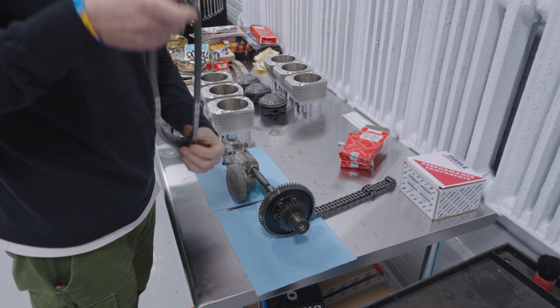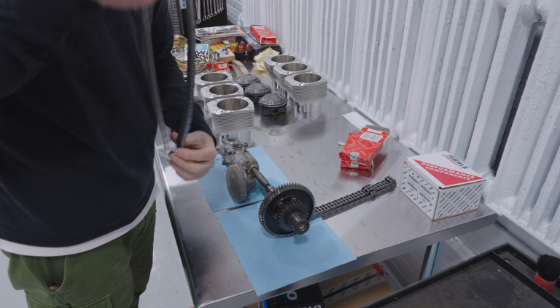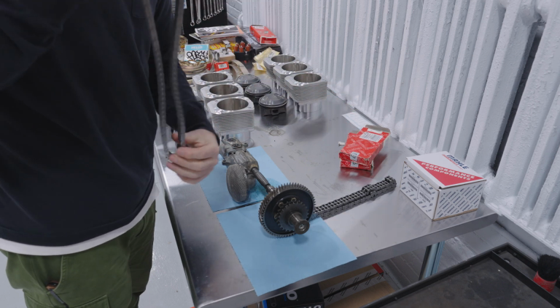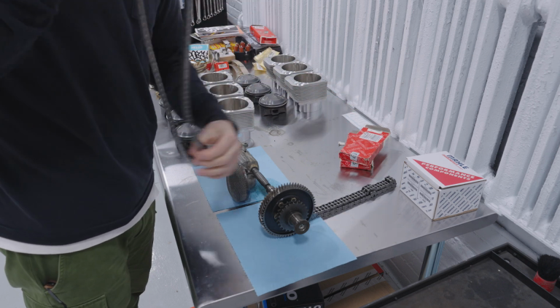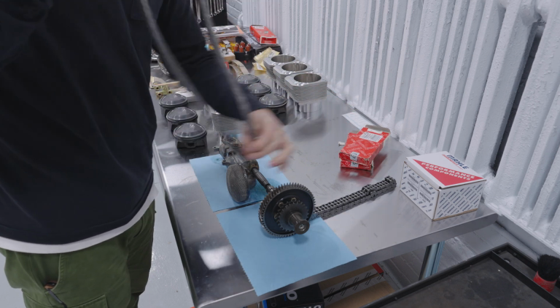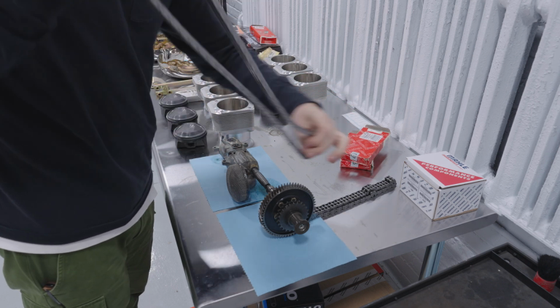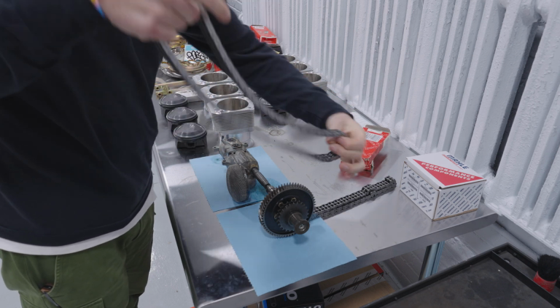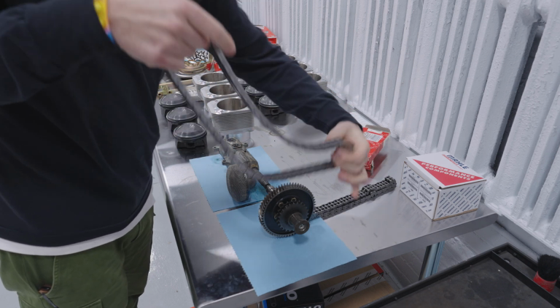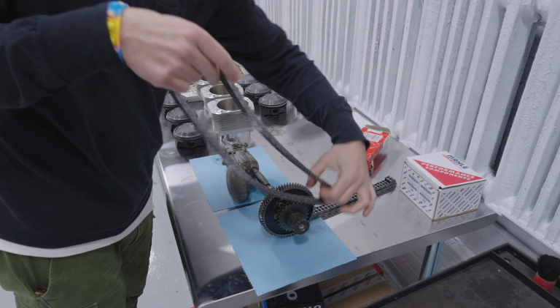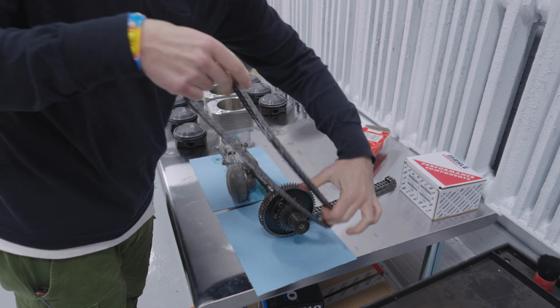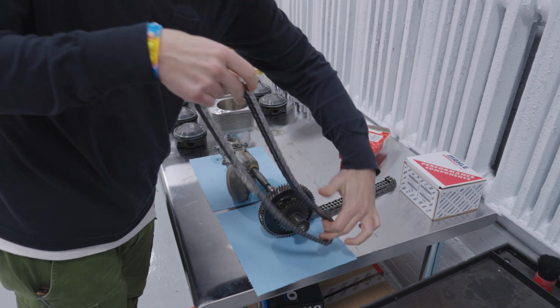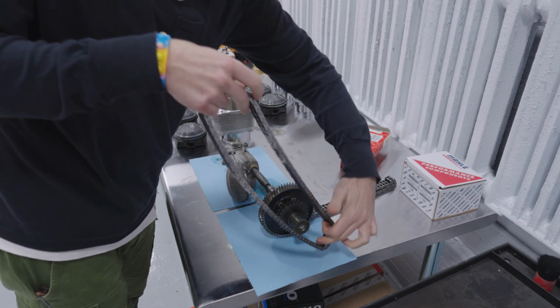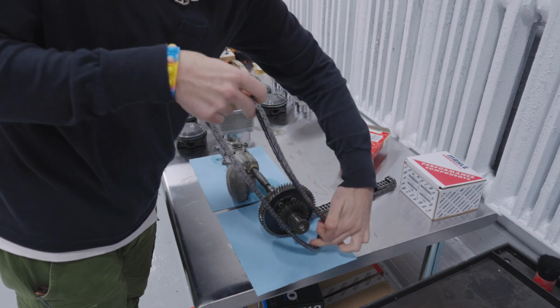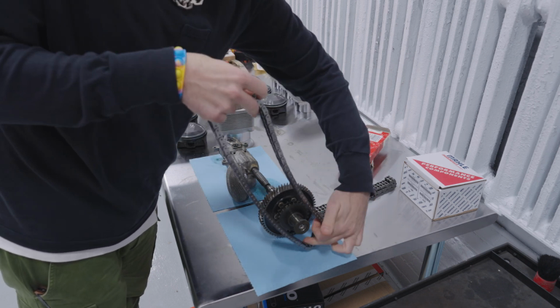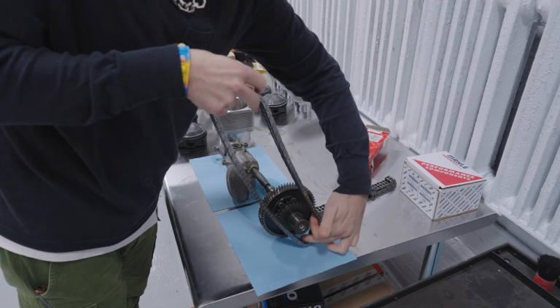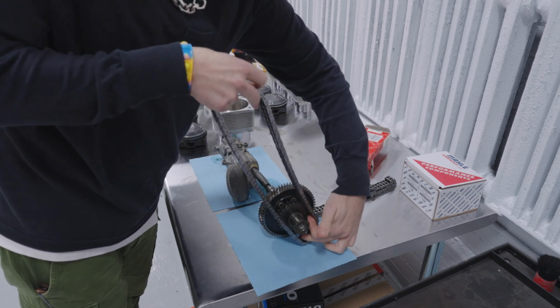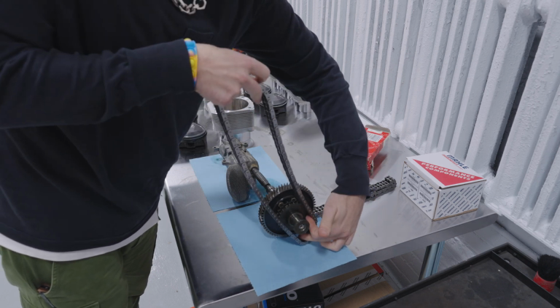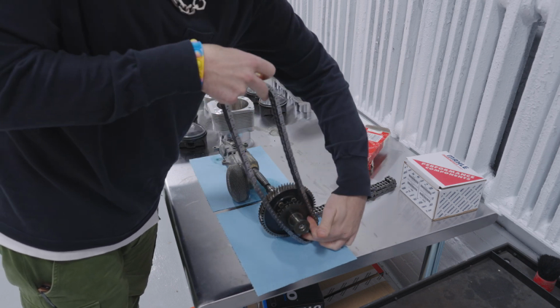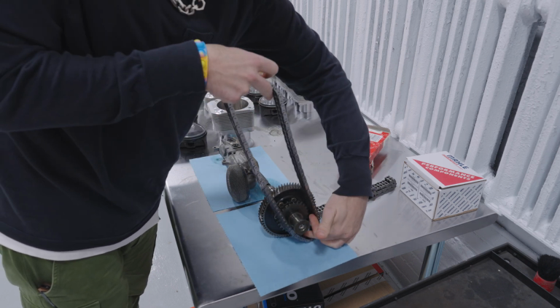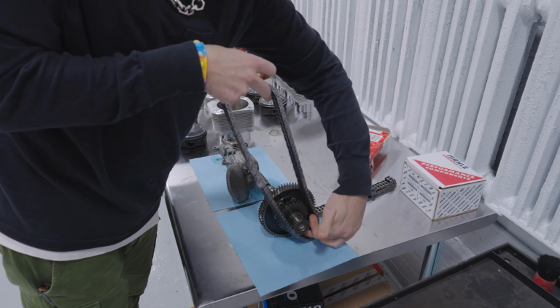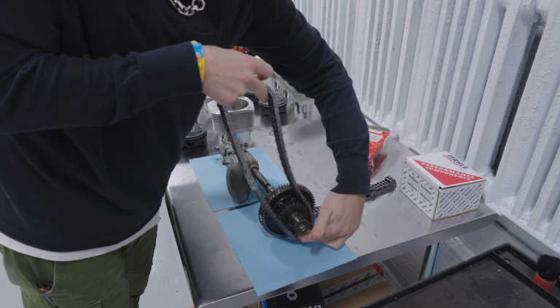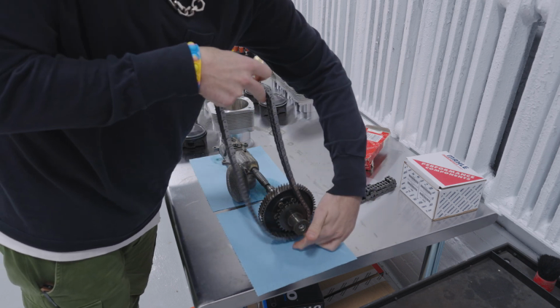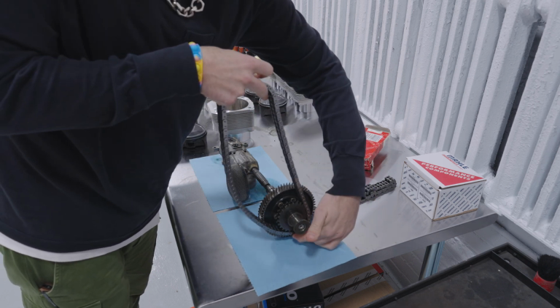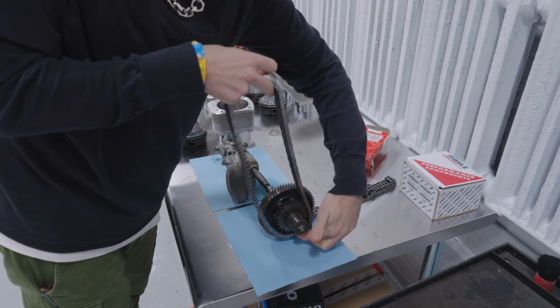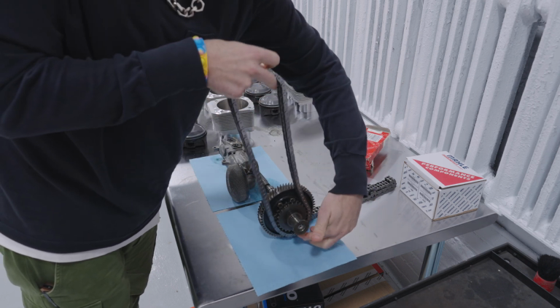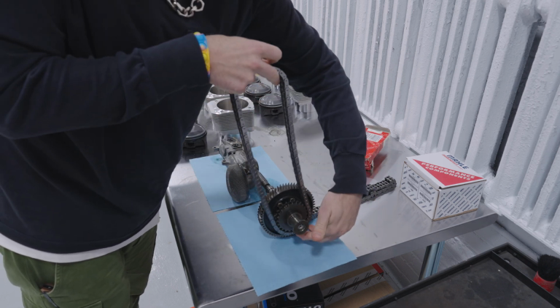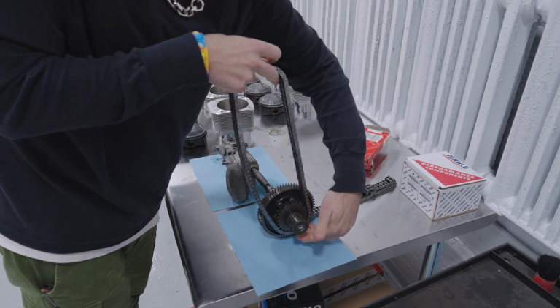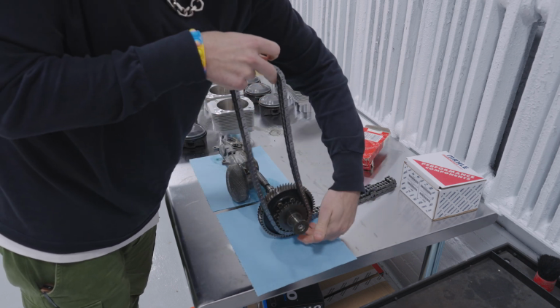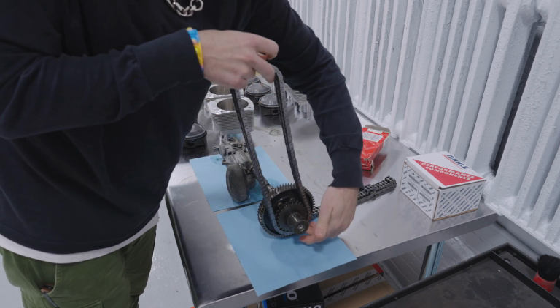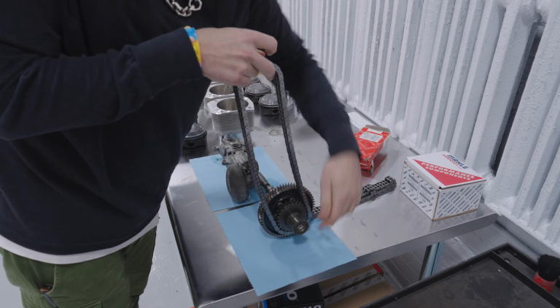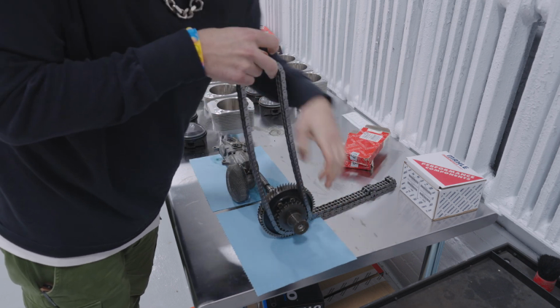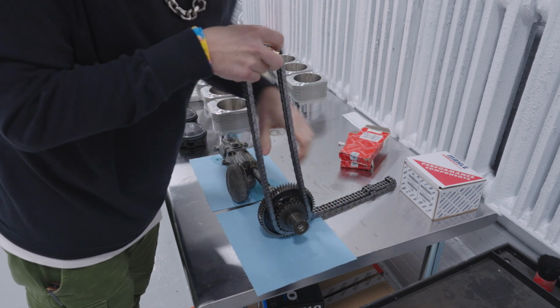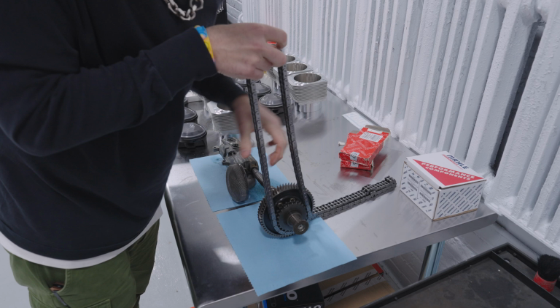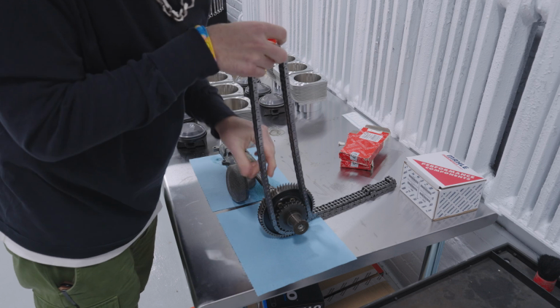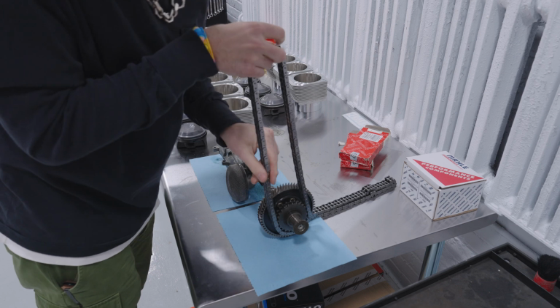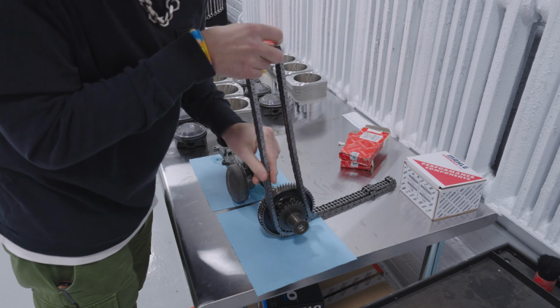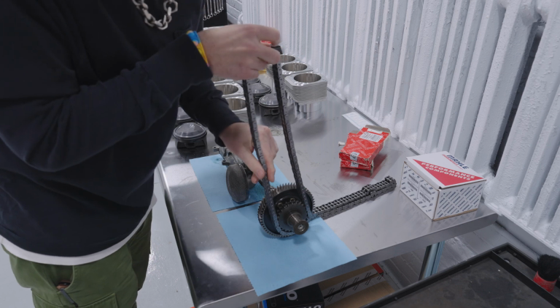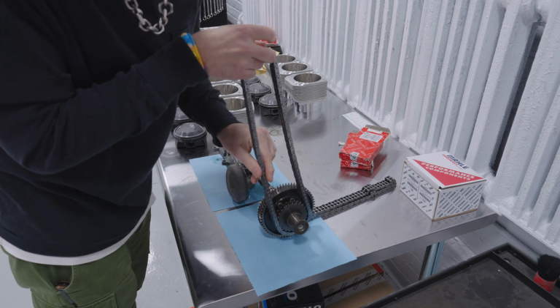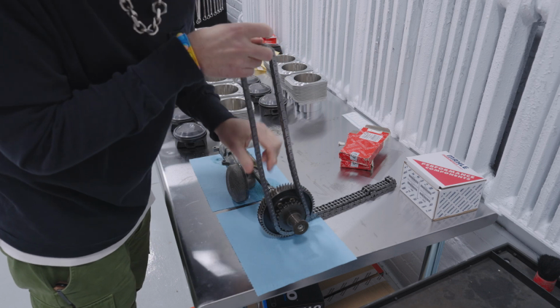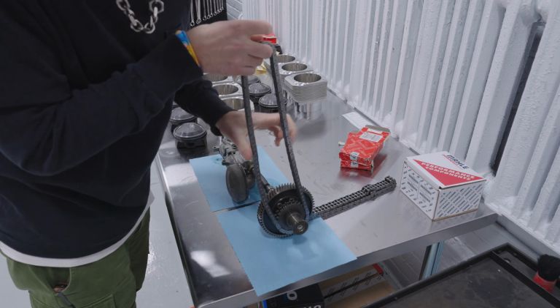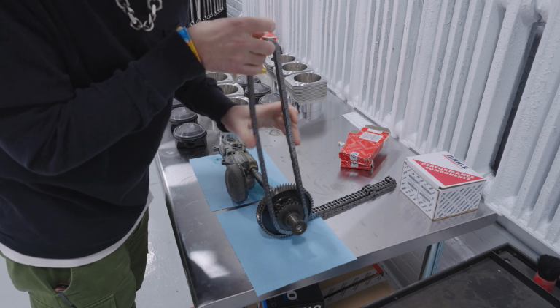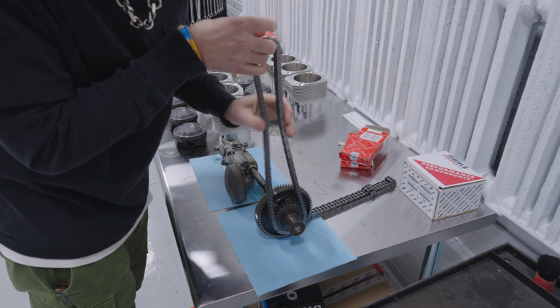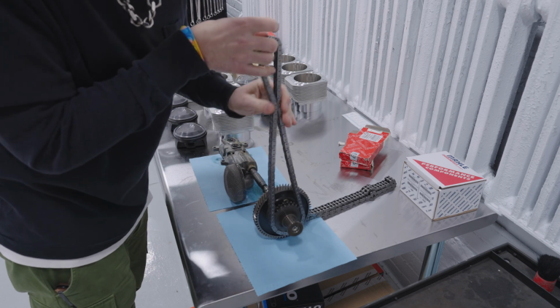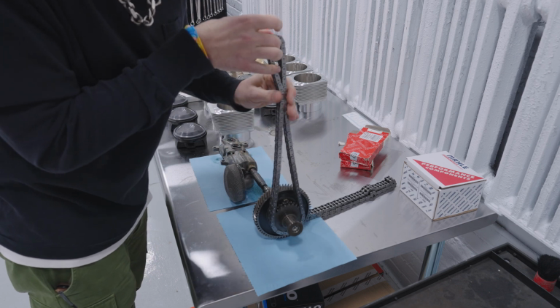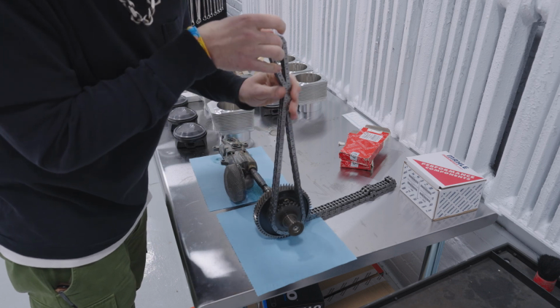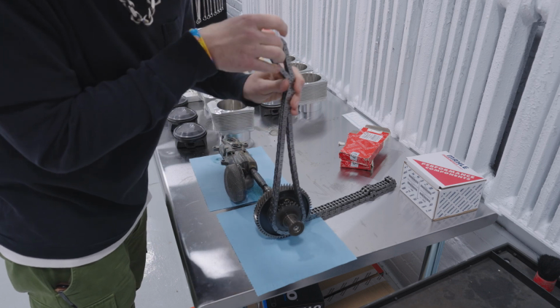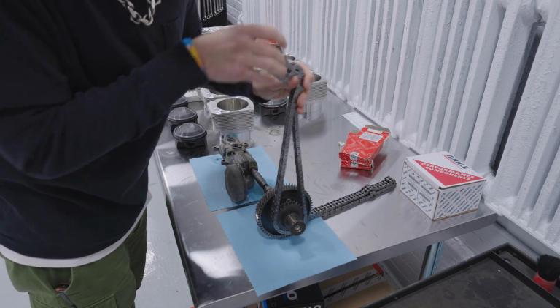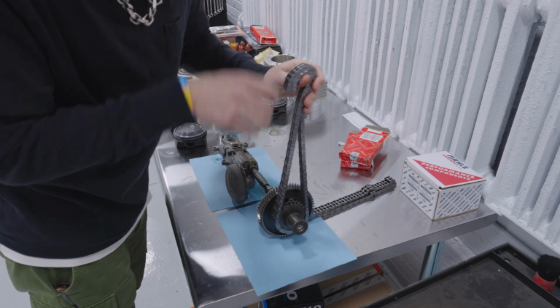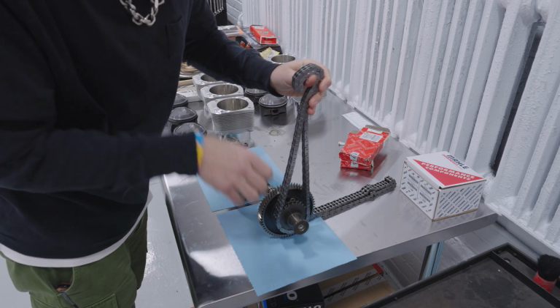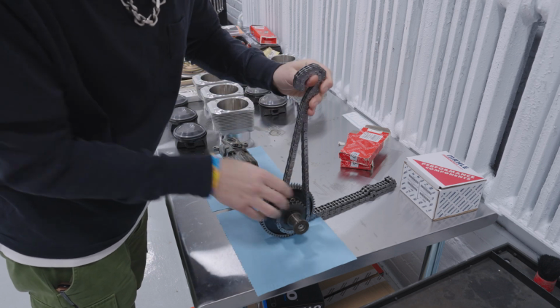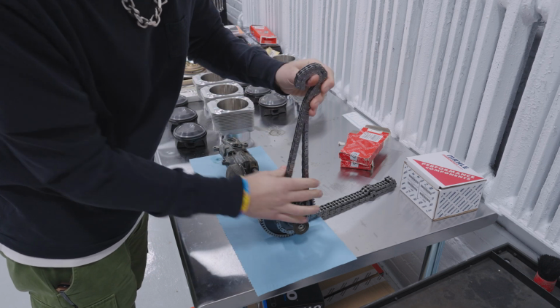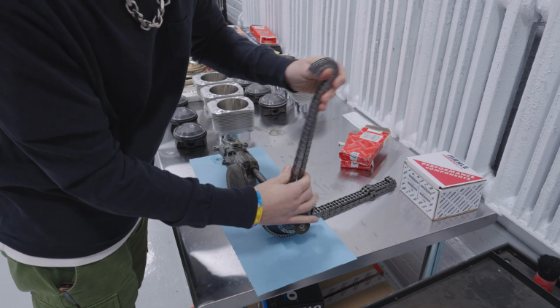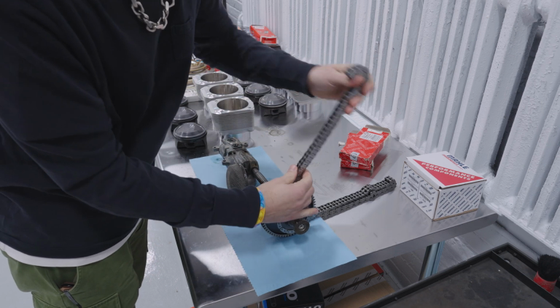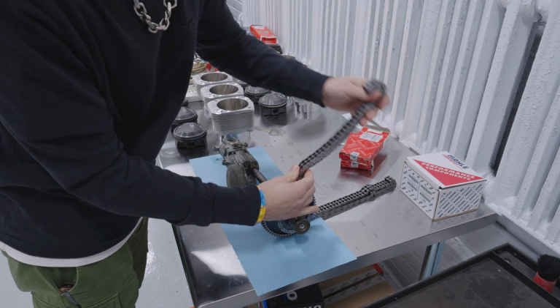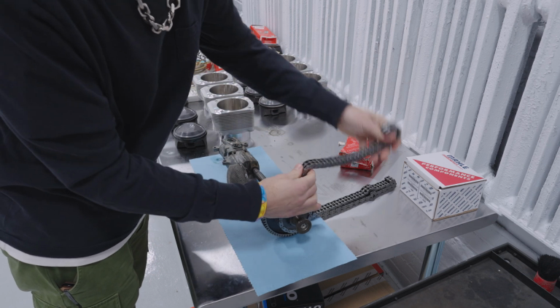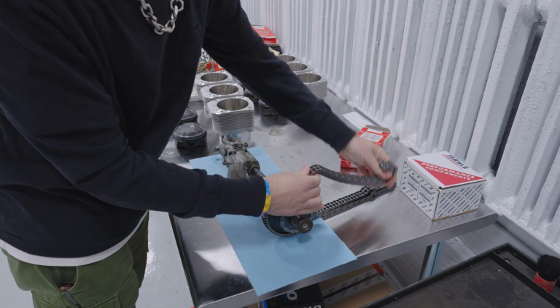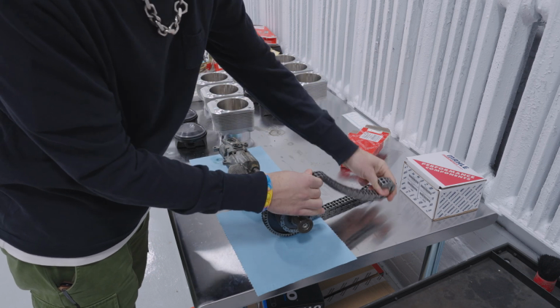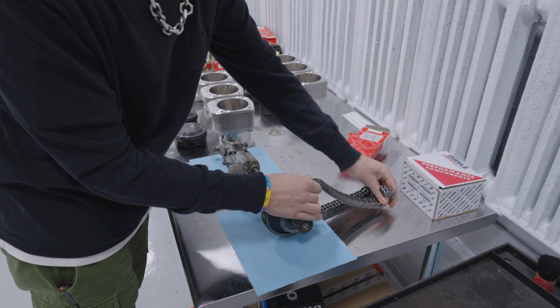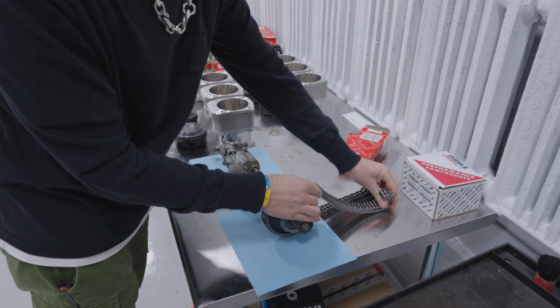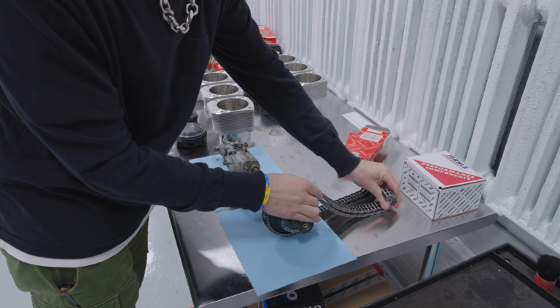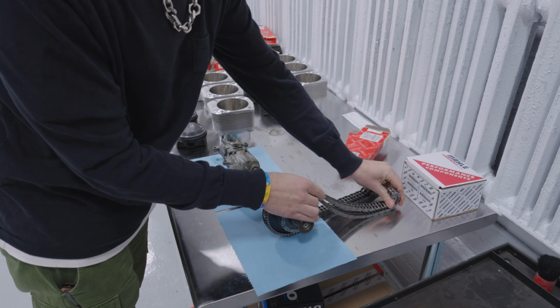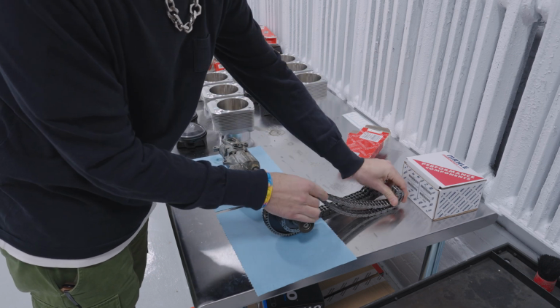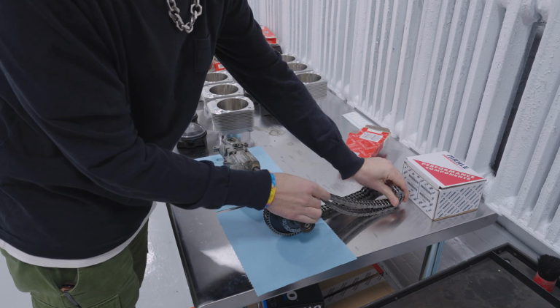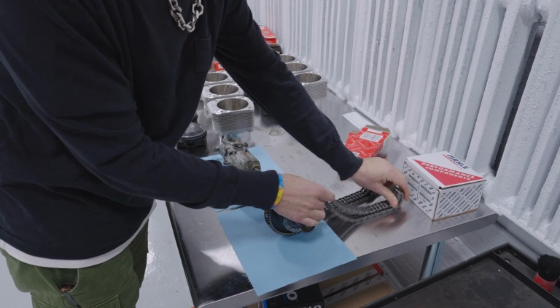Same thing — just slip it on the outer cog here and get it ready for installing.